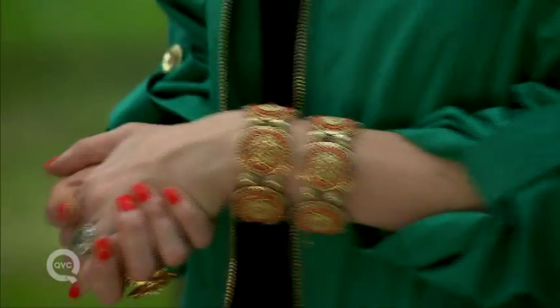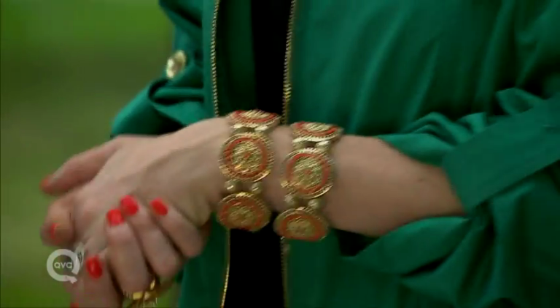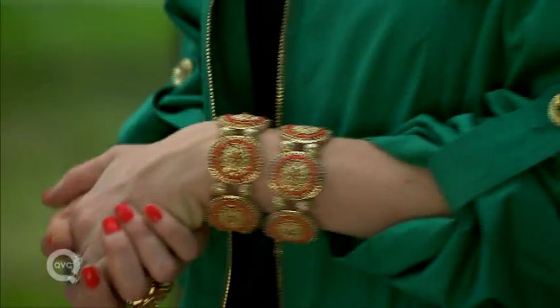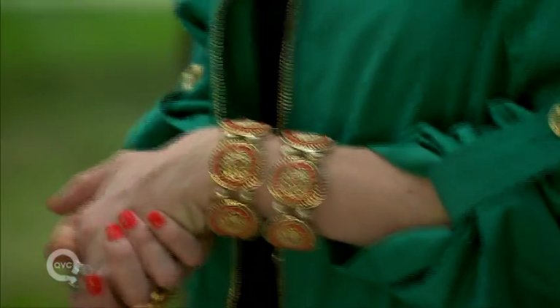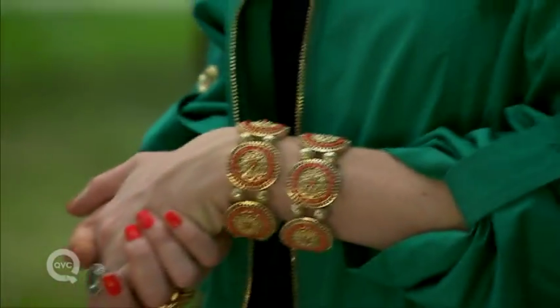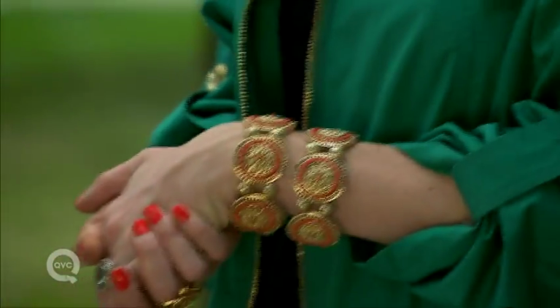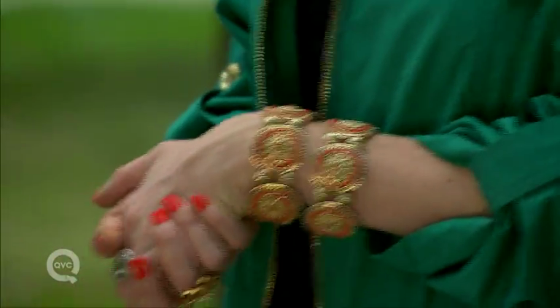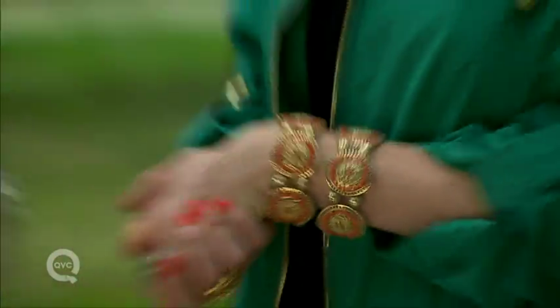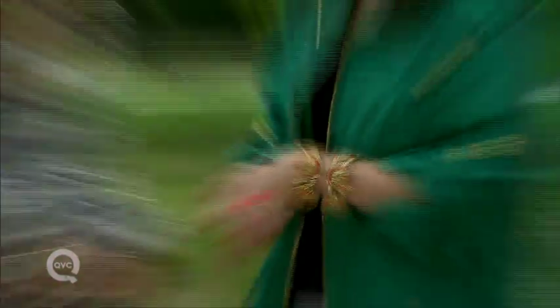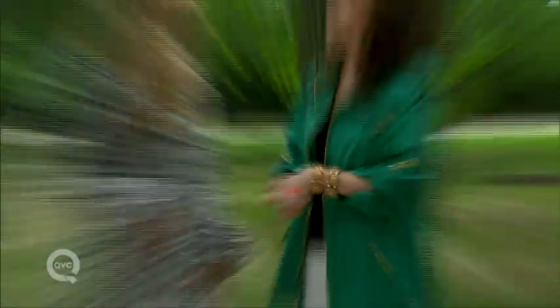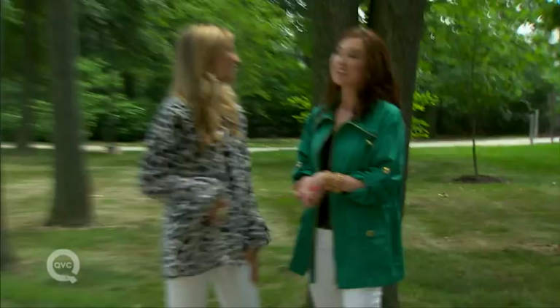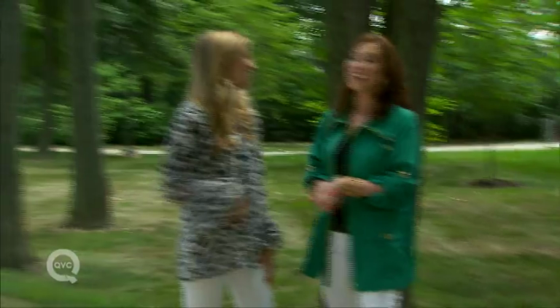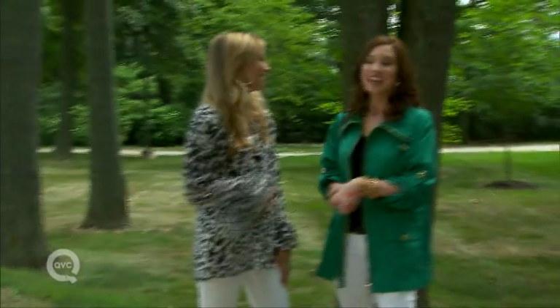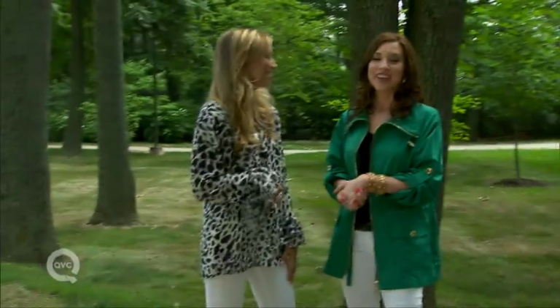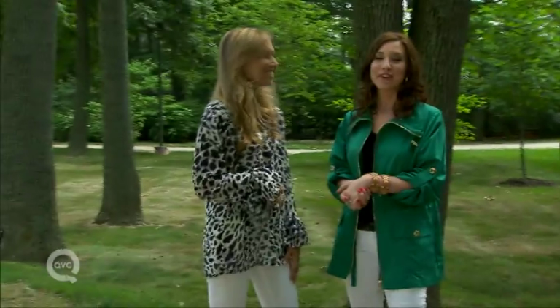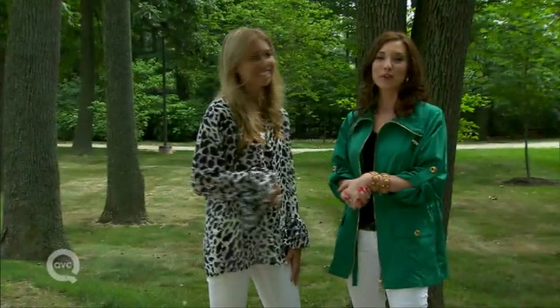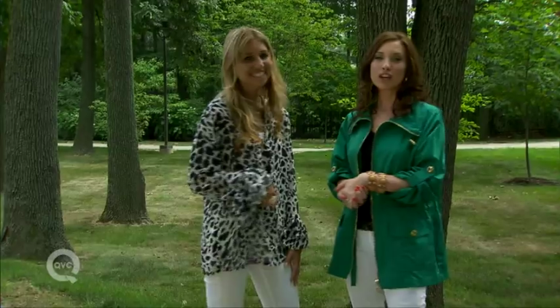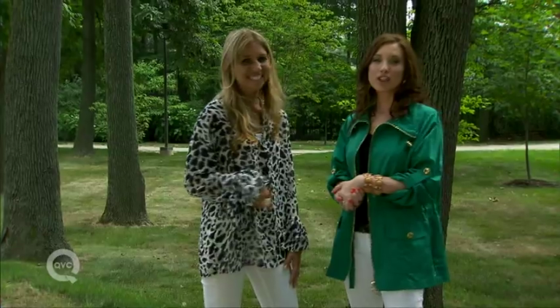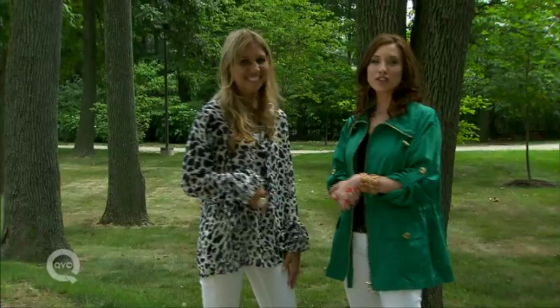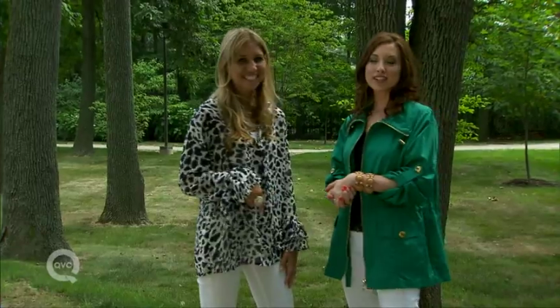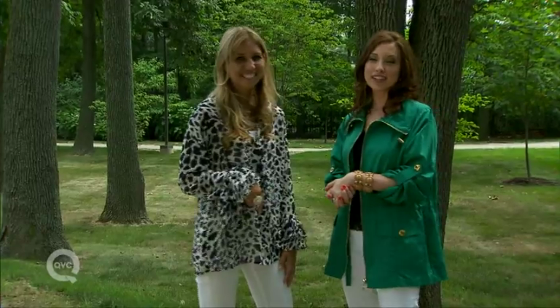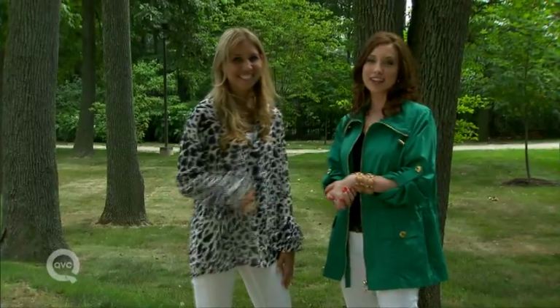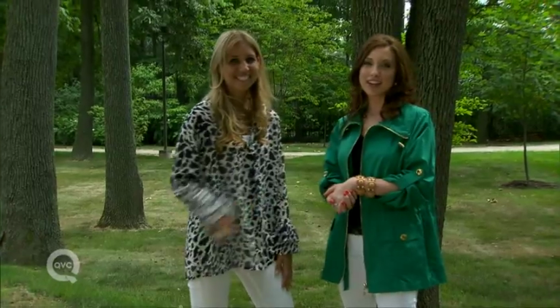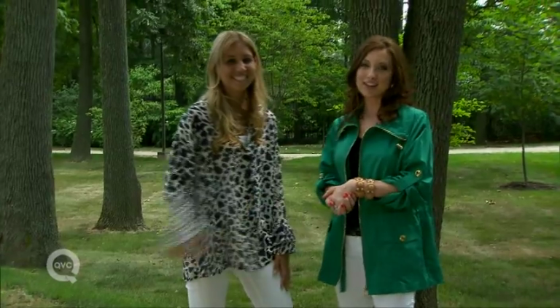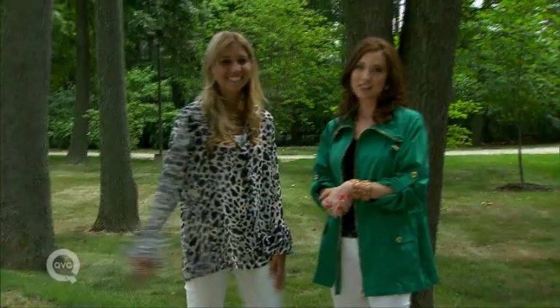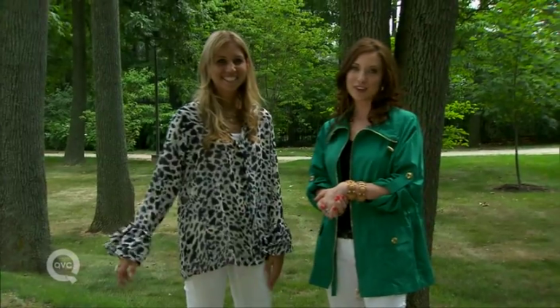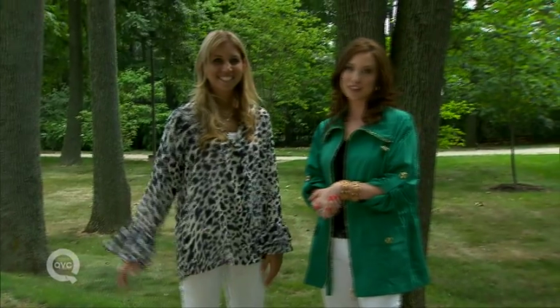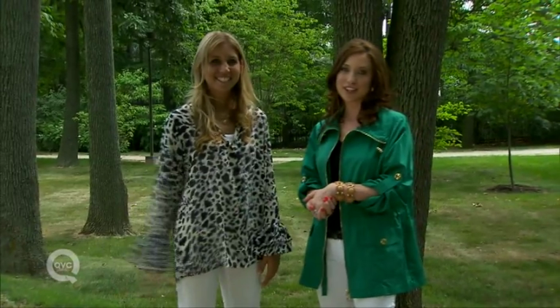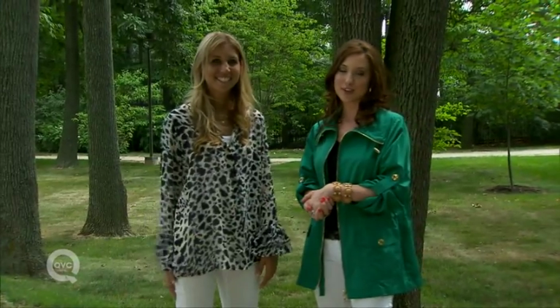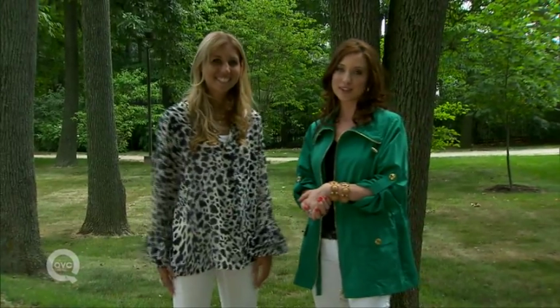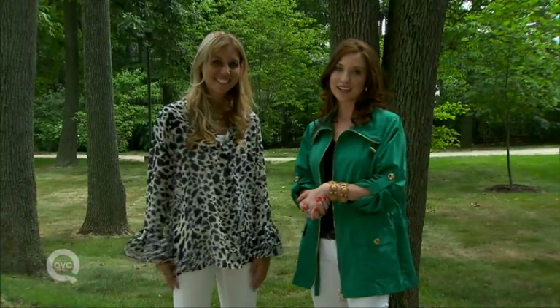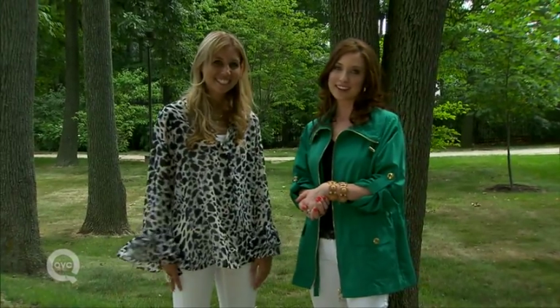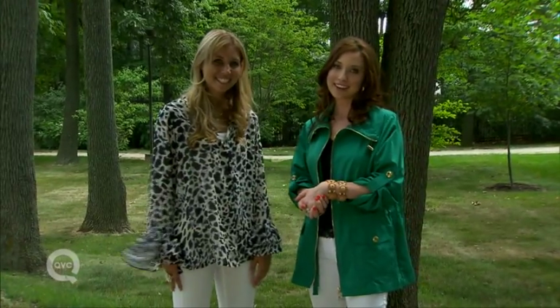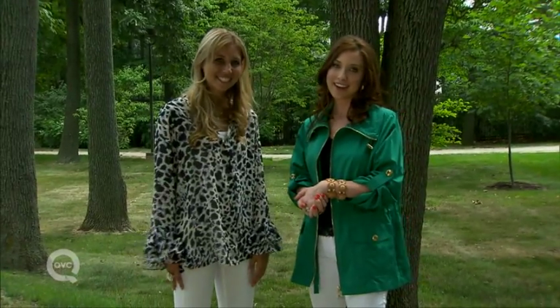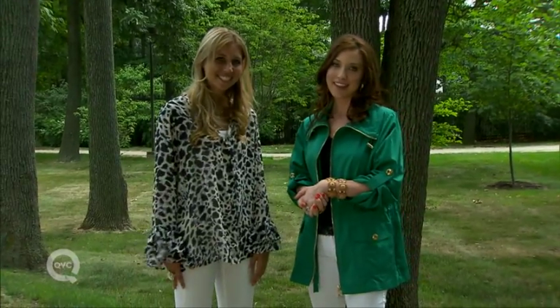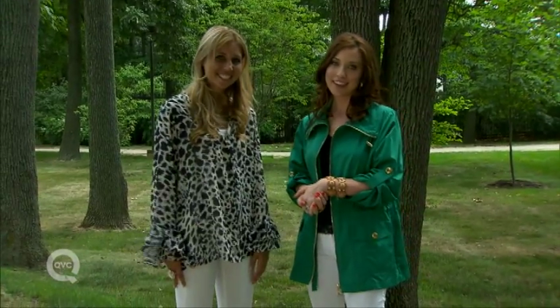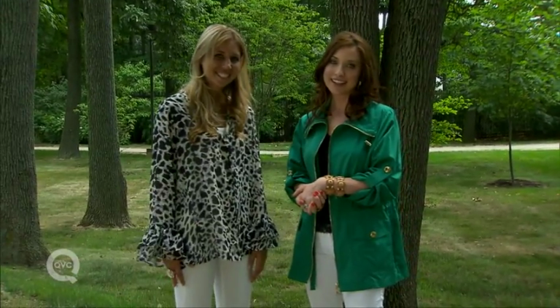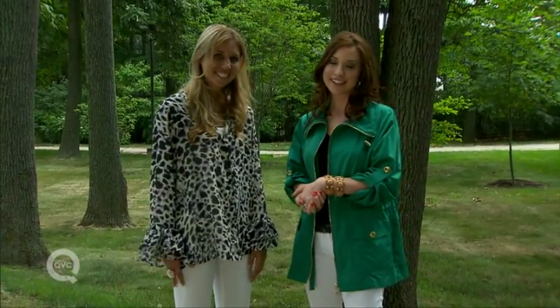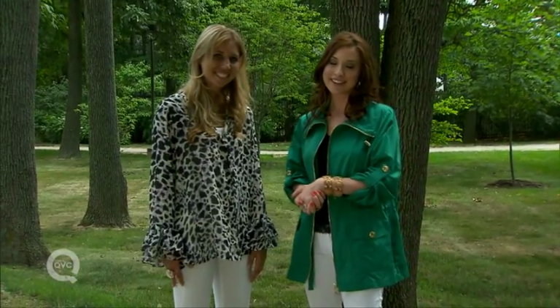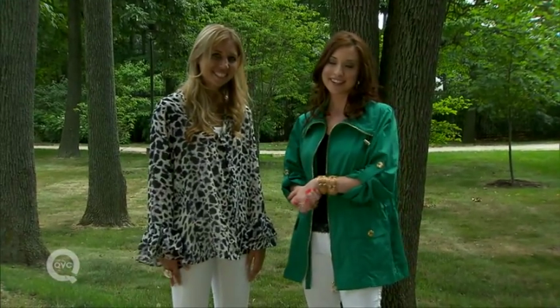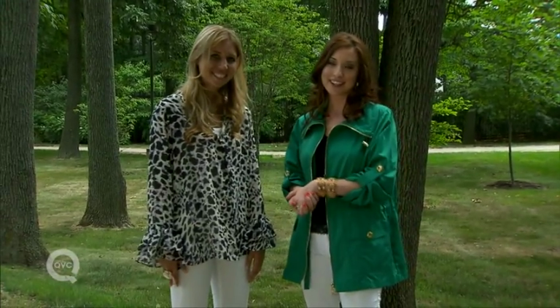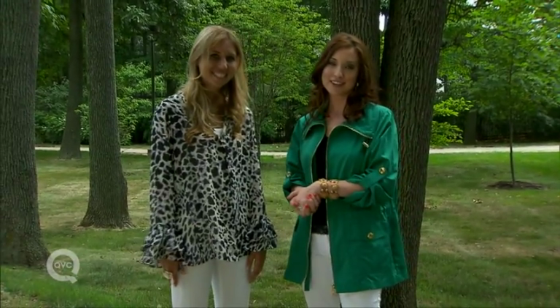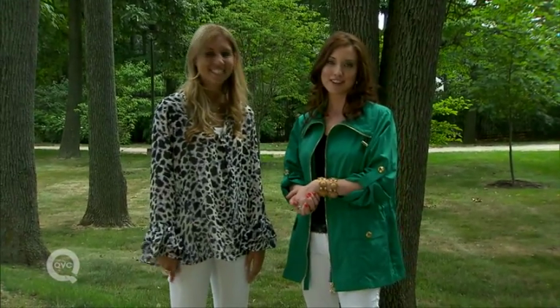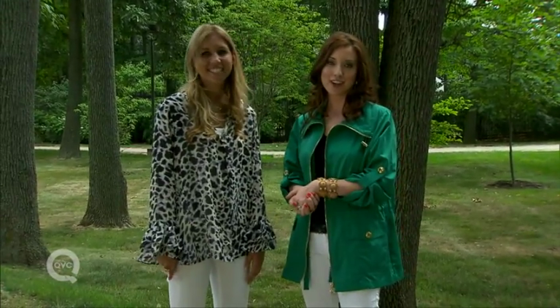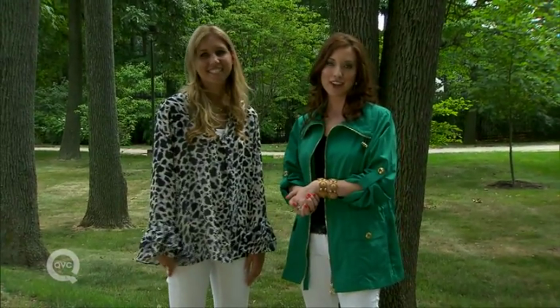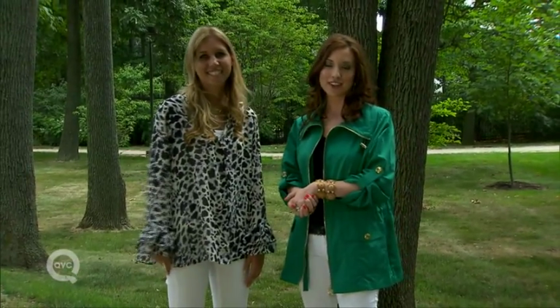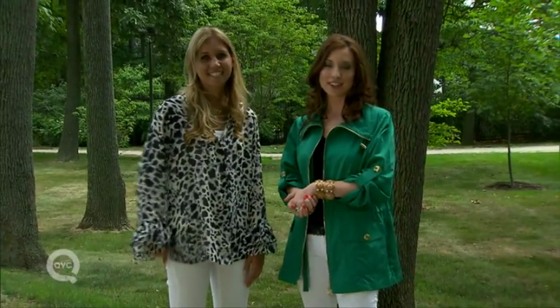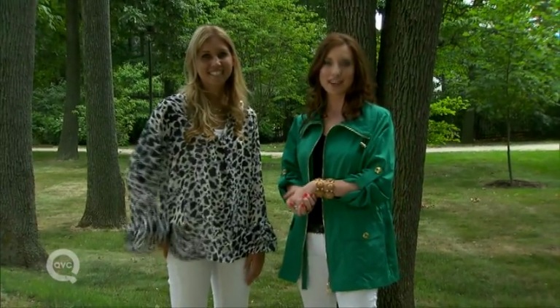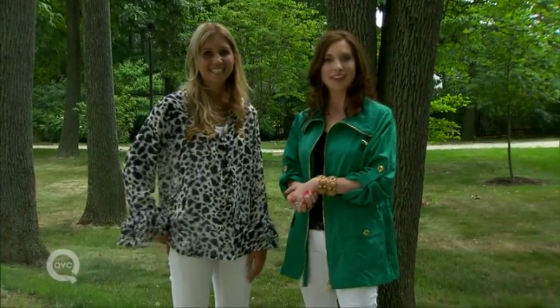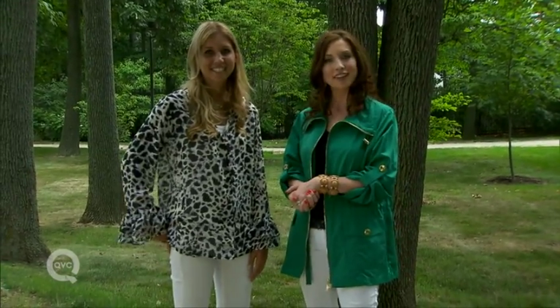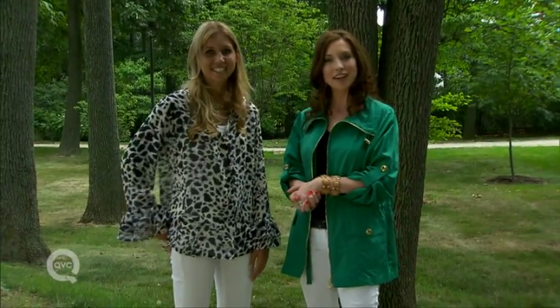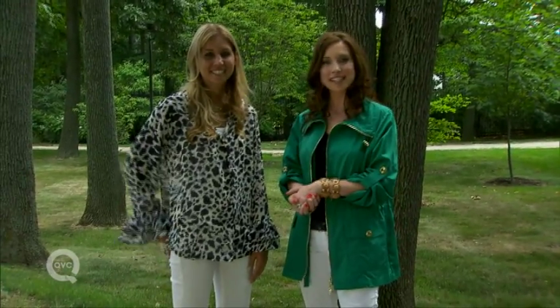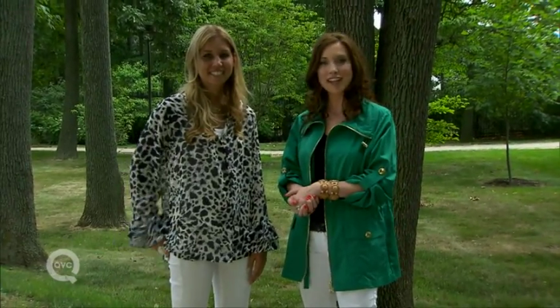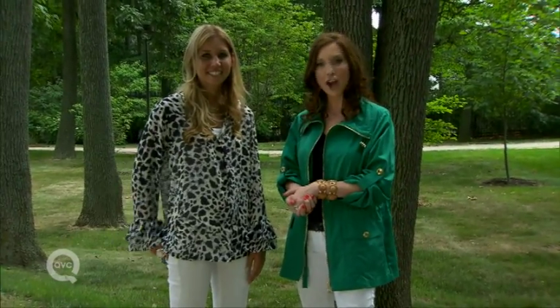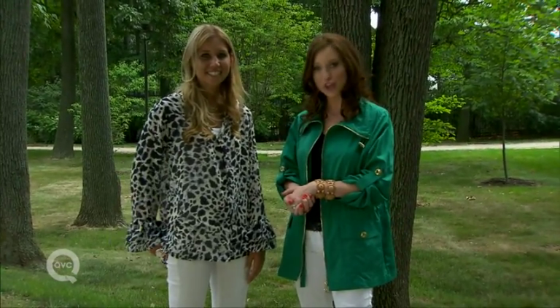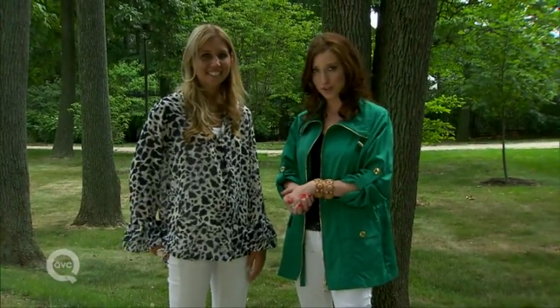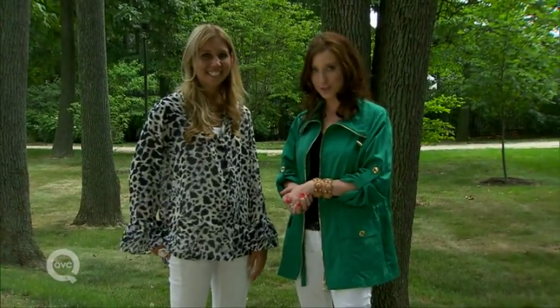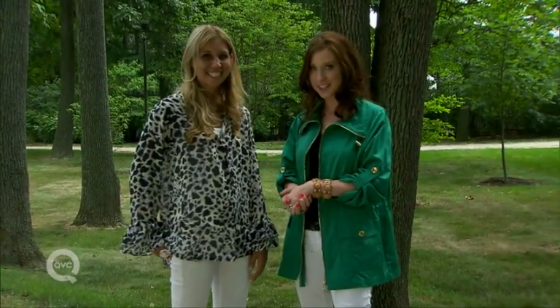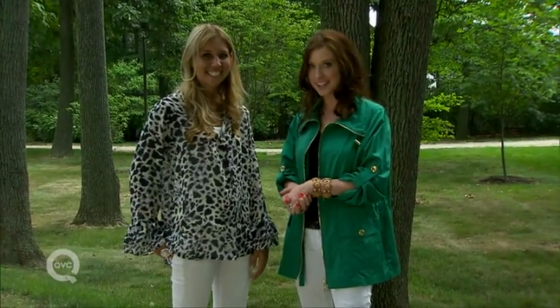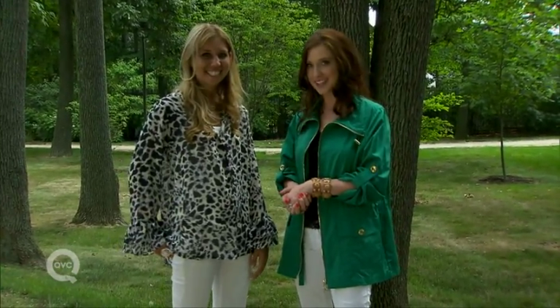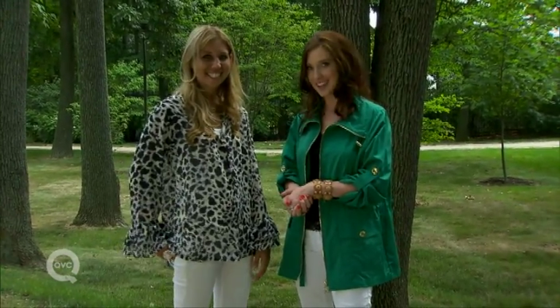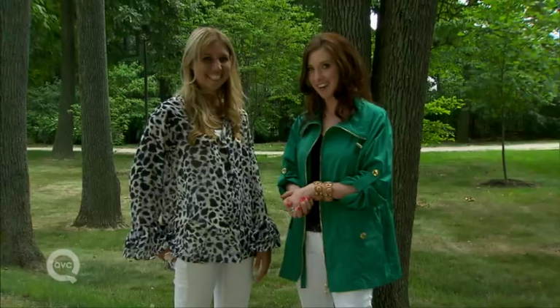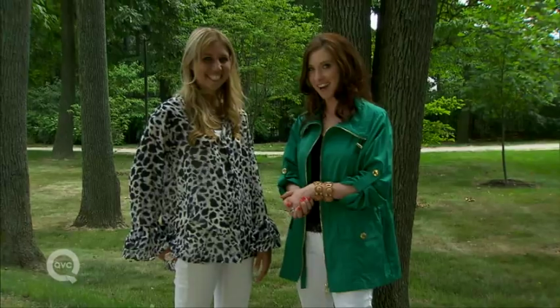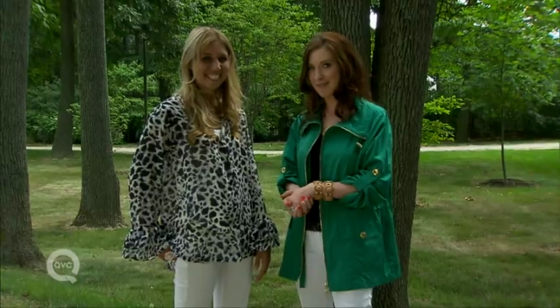Well, Jaclyn, thank you. Thank you. If you are interested in any of the looks that you see, click on the links — it will take you to Jaclyn's Styling Closet on QVC.com.